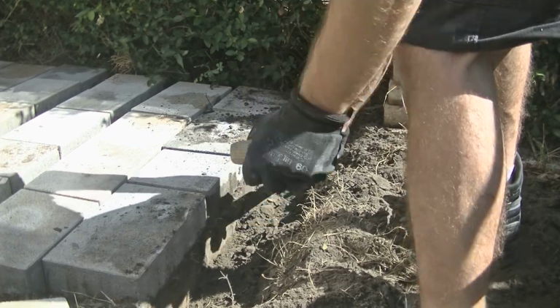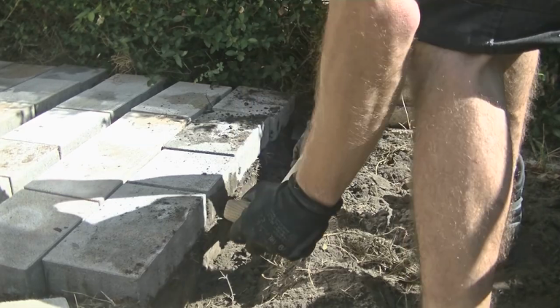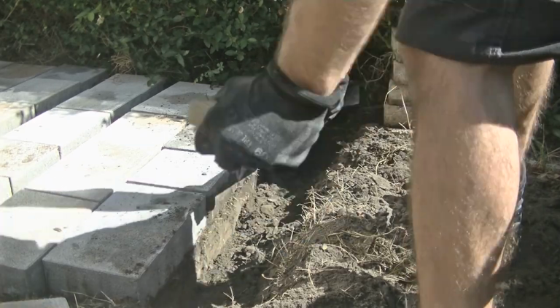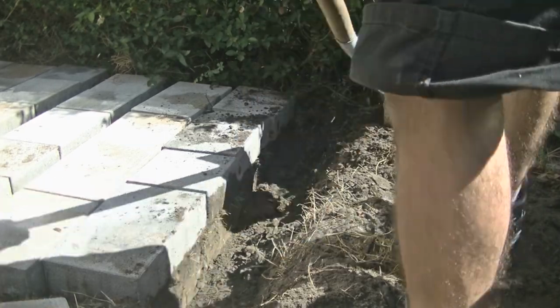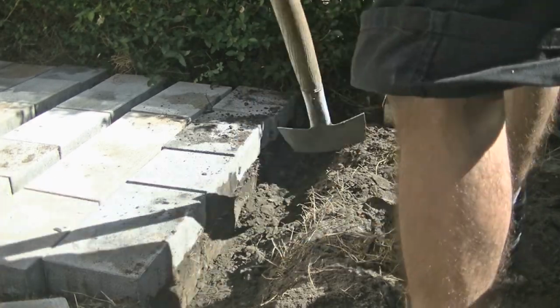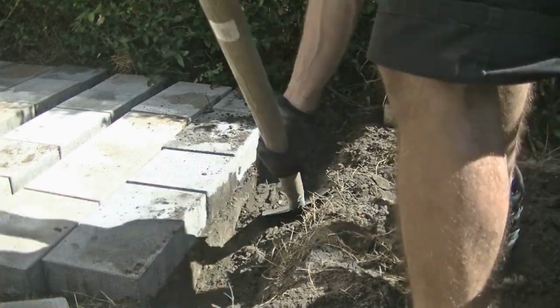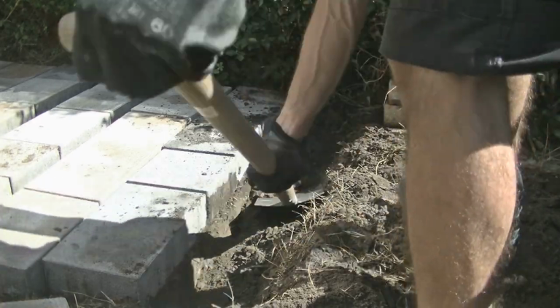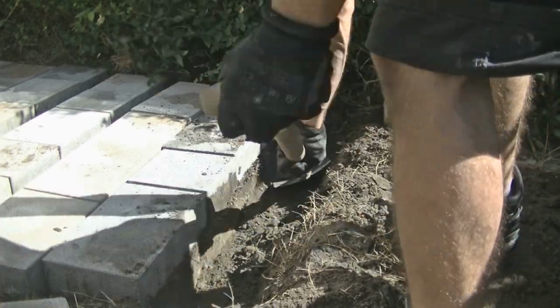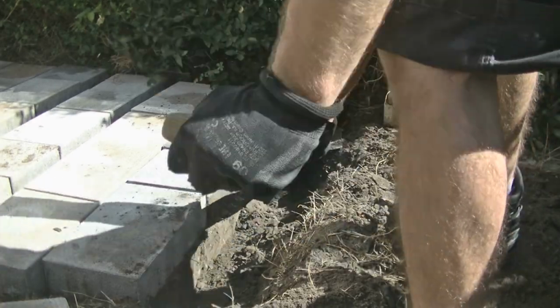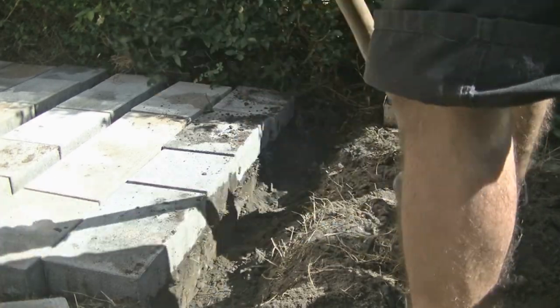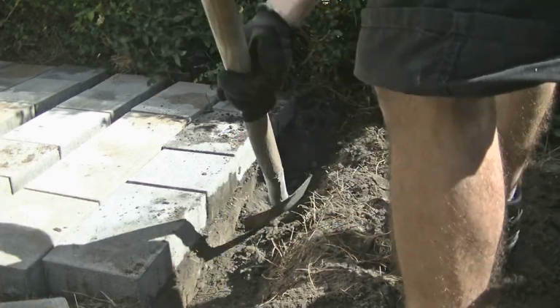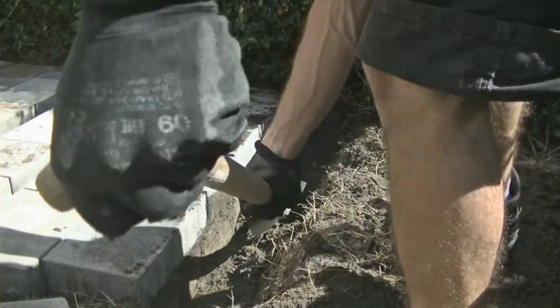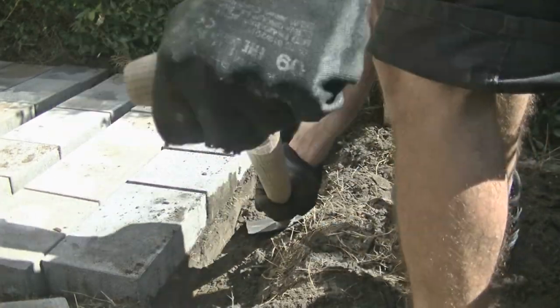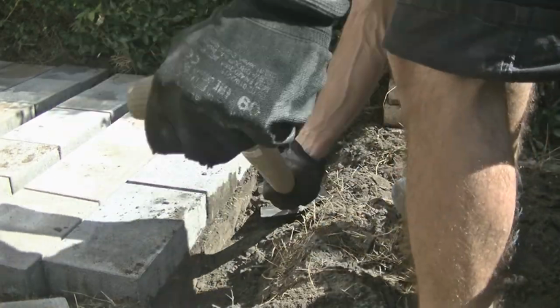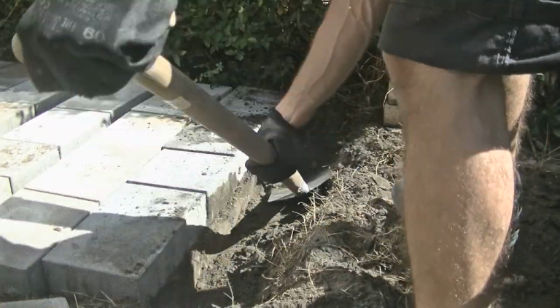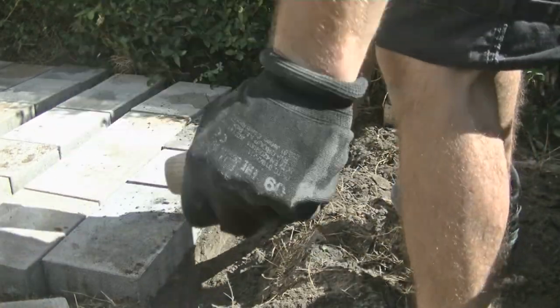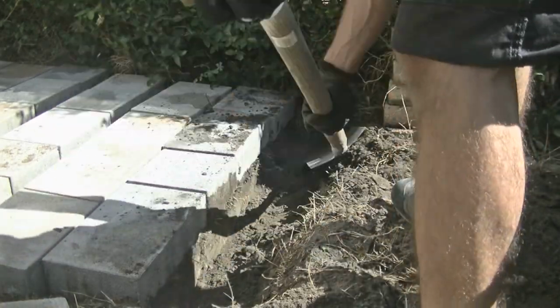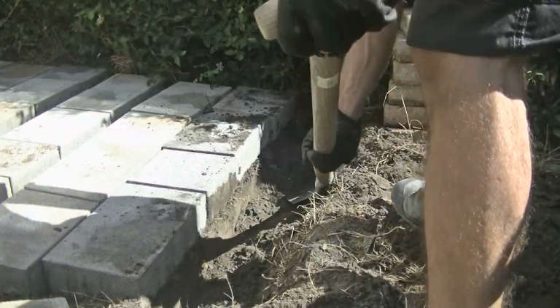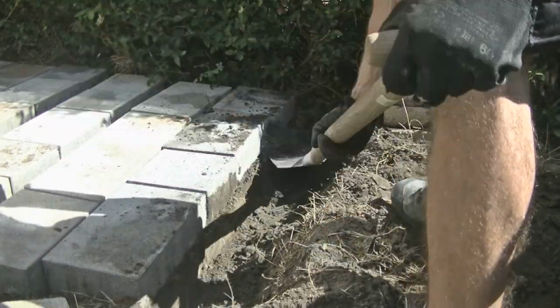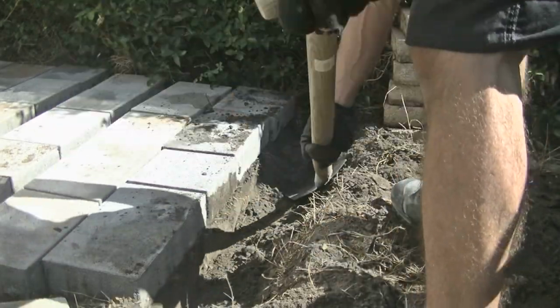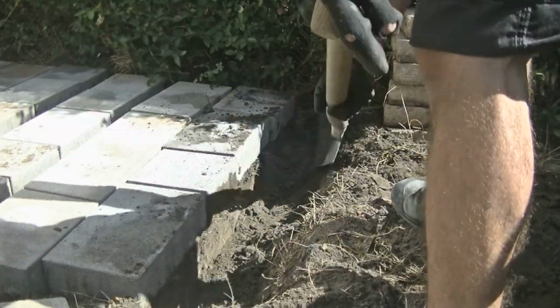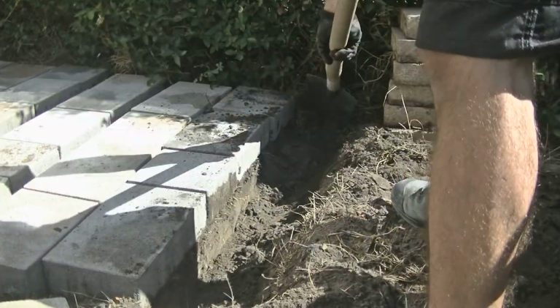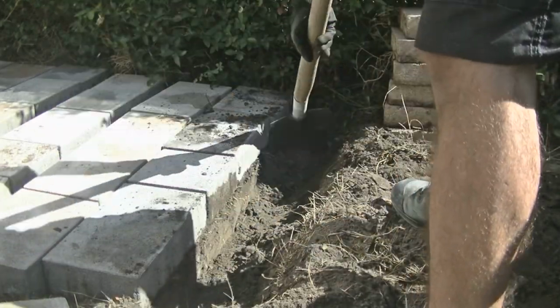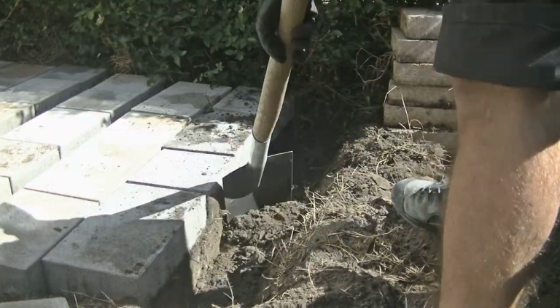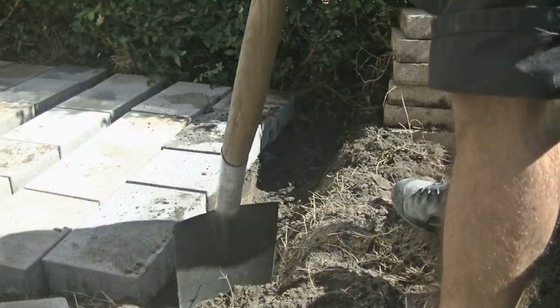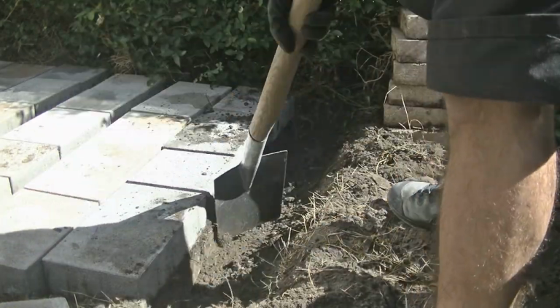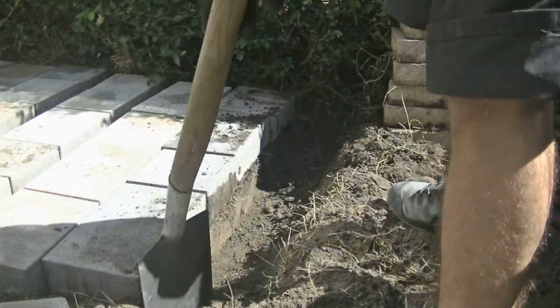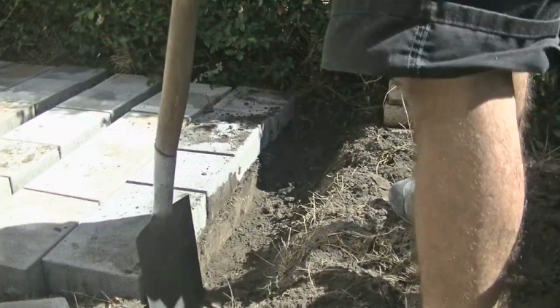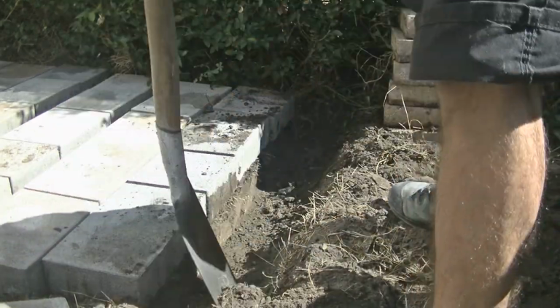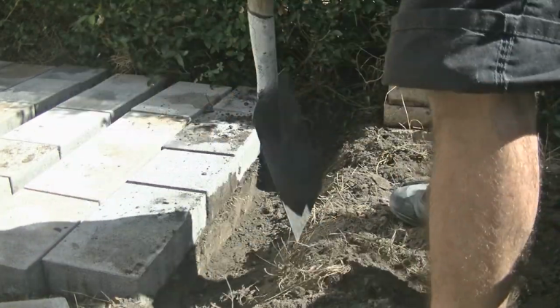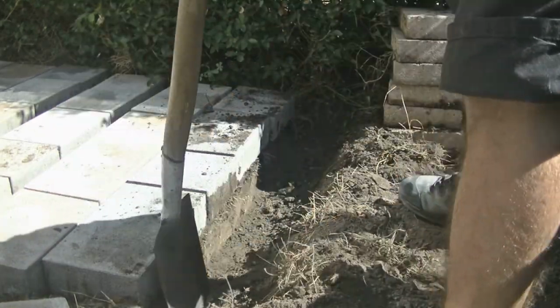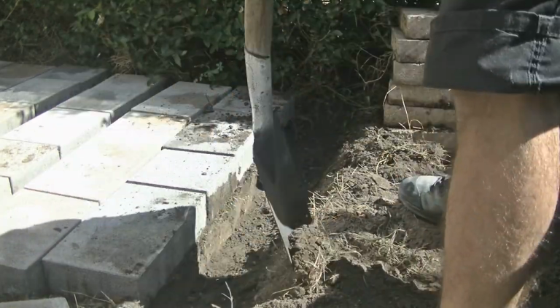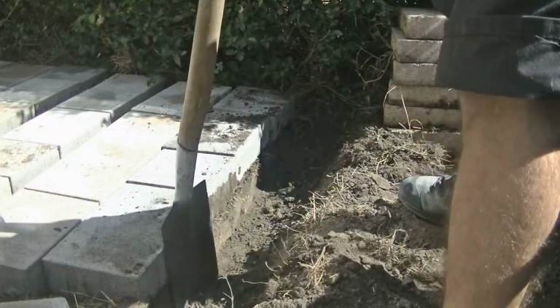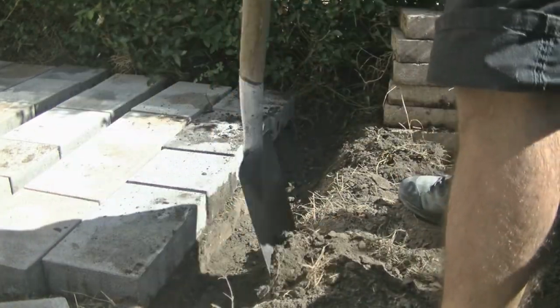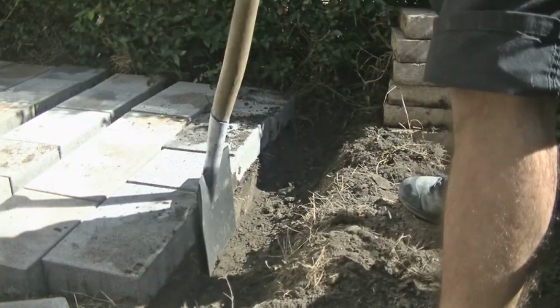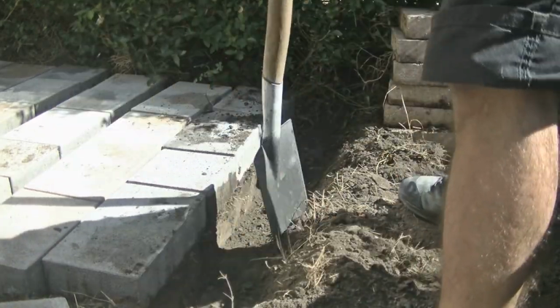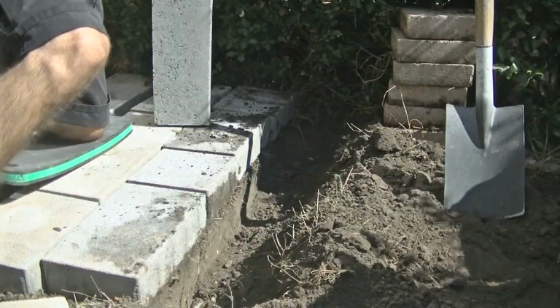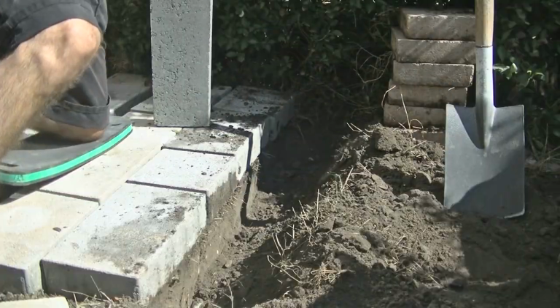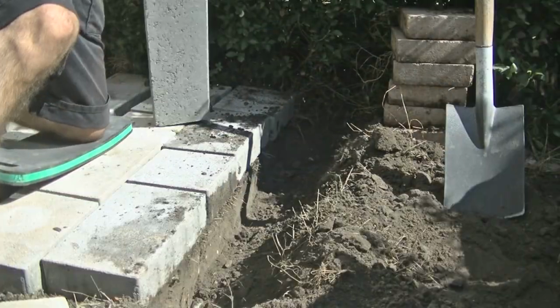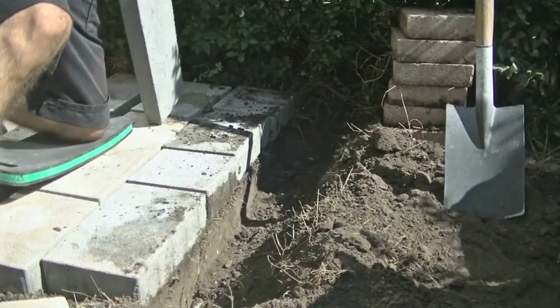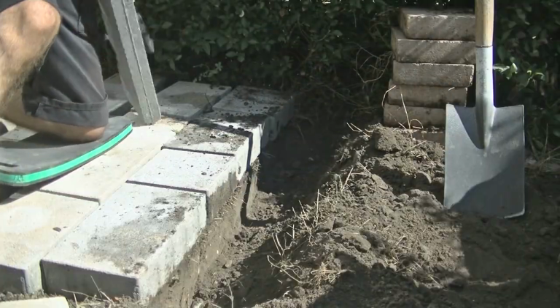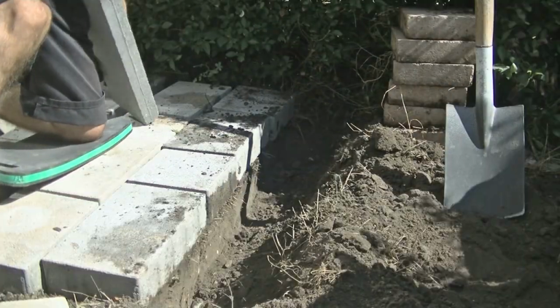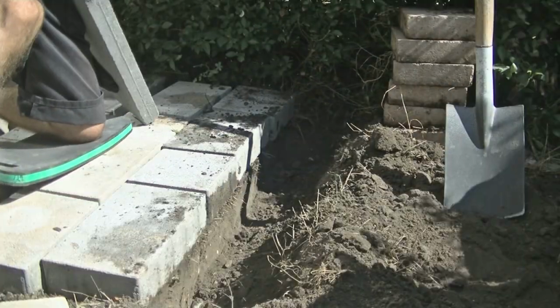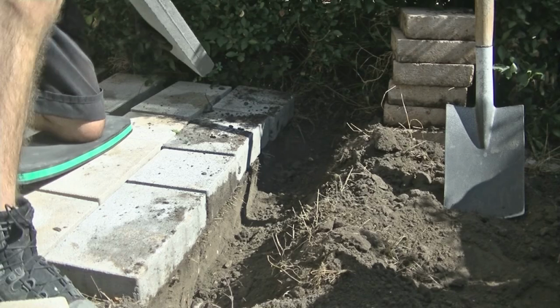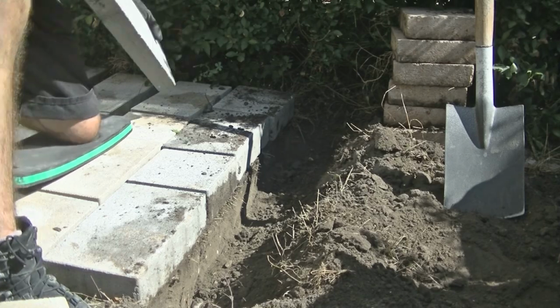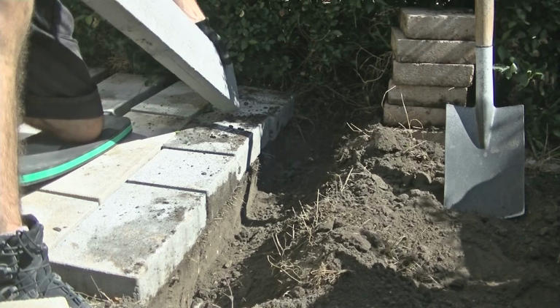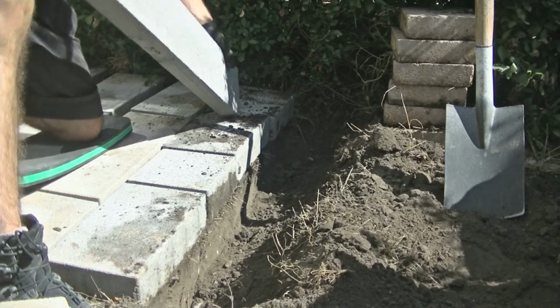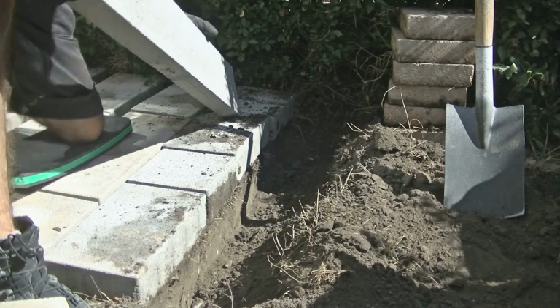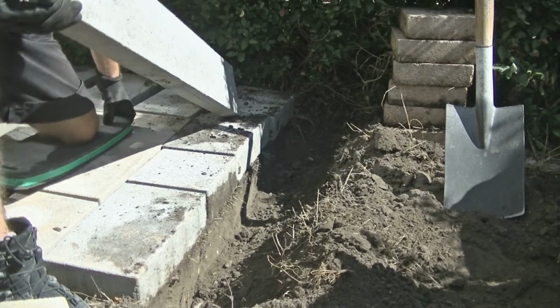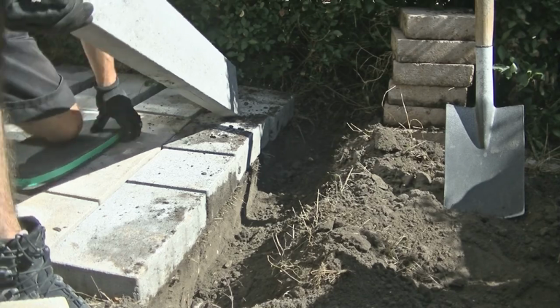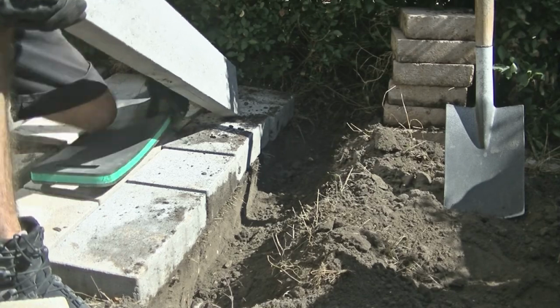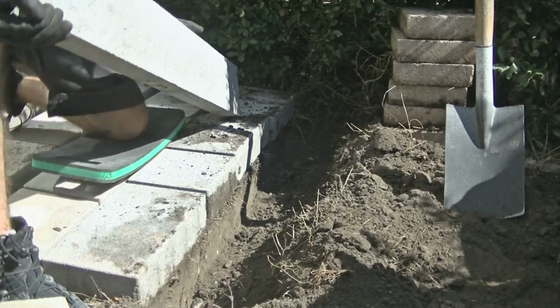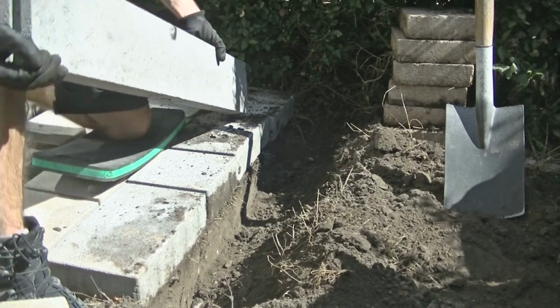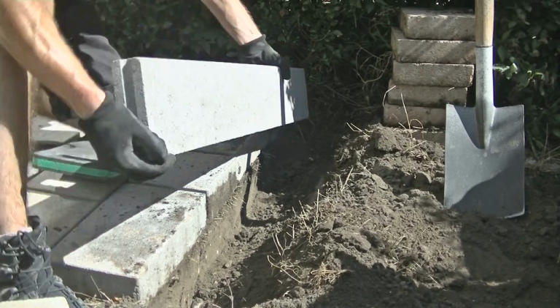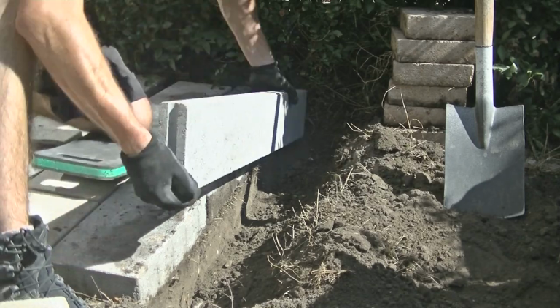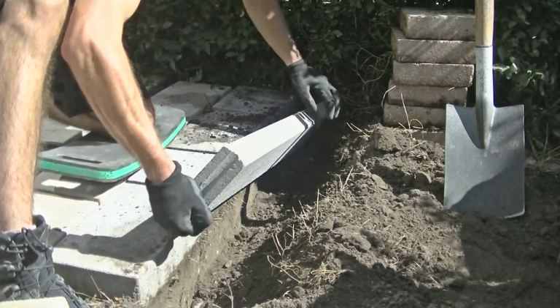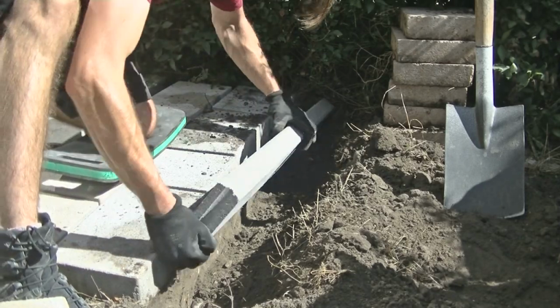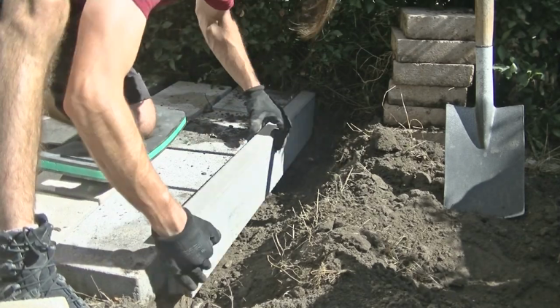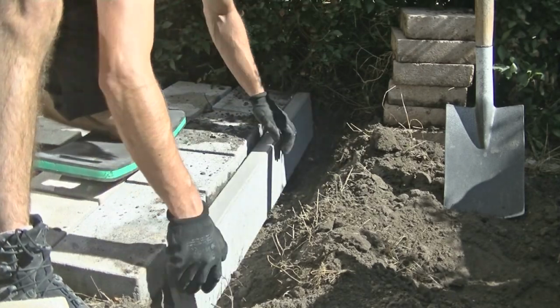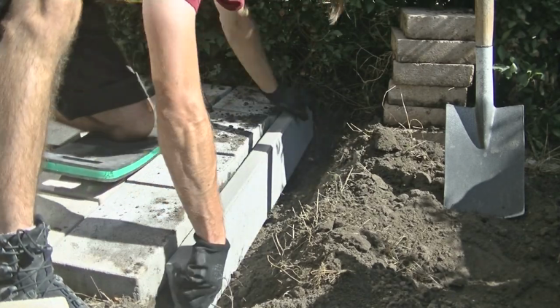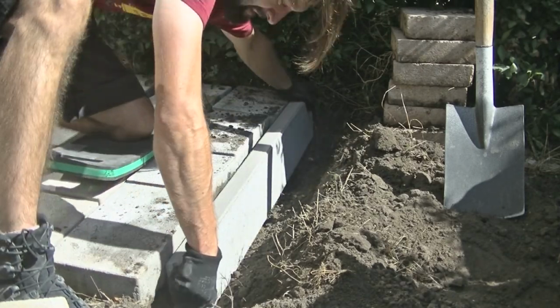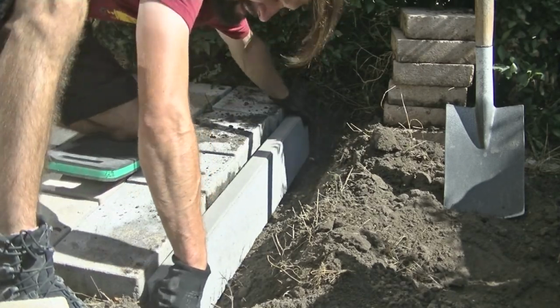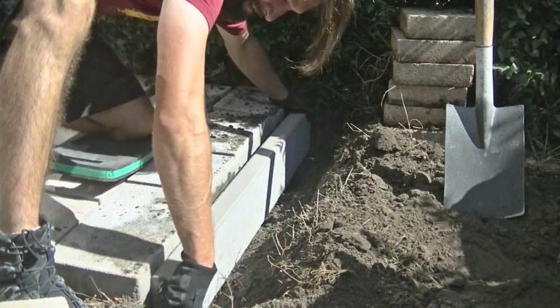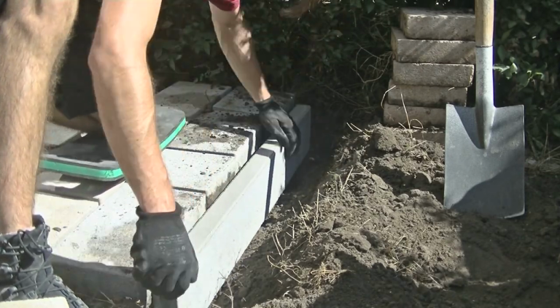I place a long paver deeper in the ground to stabilize and not let the pavers drift over time. Later on I cover this with ground.